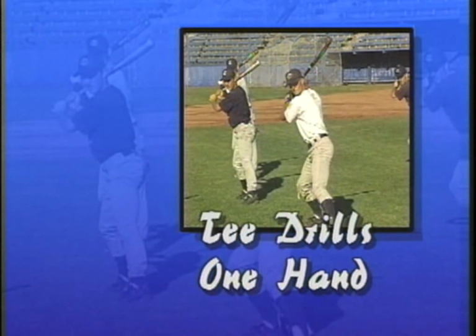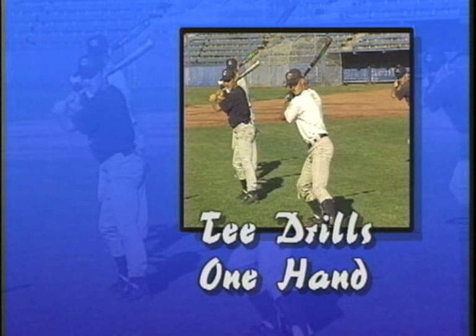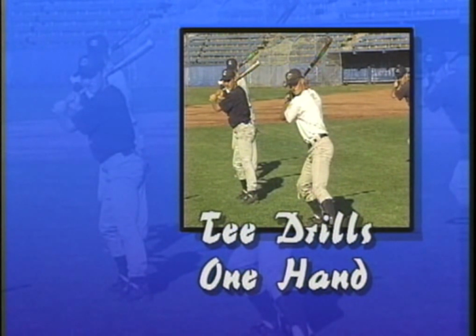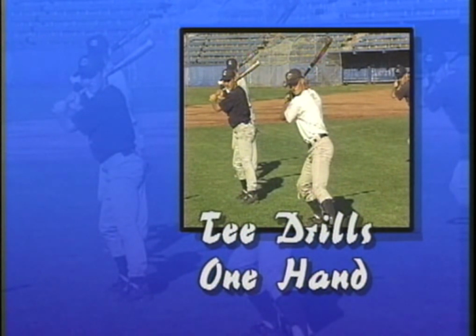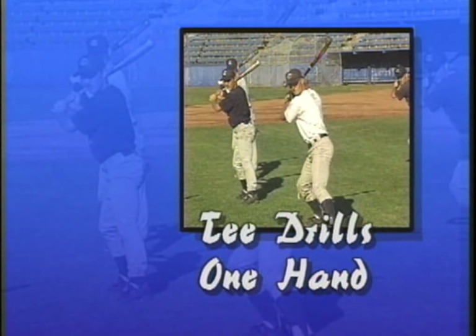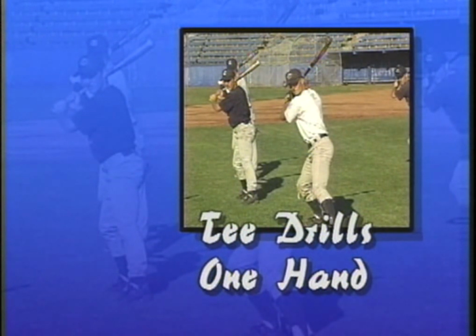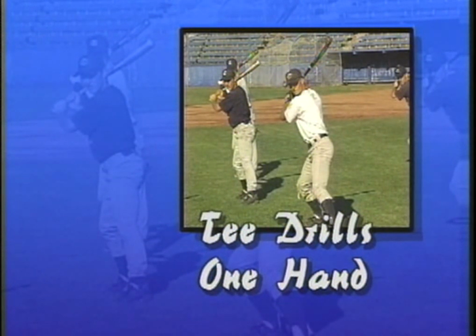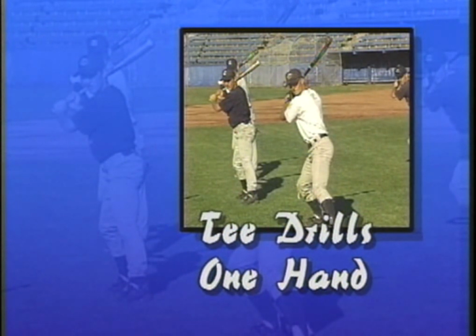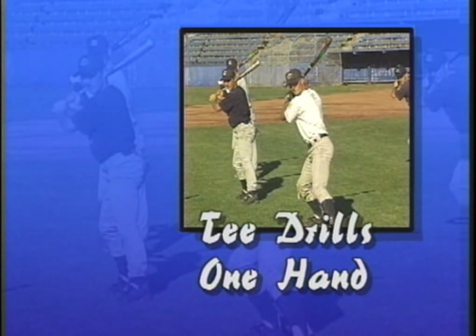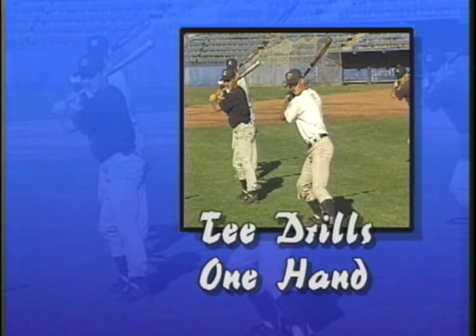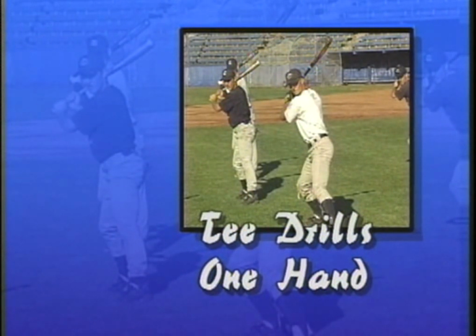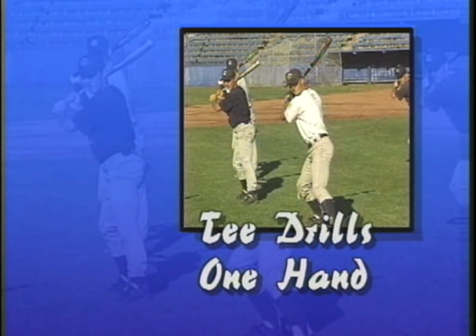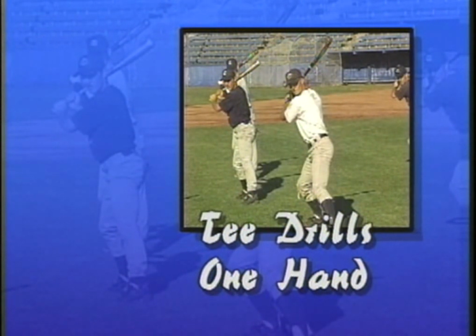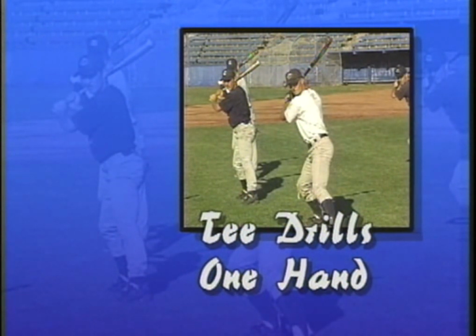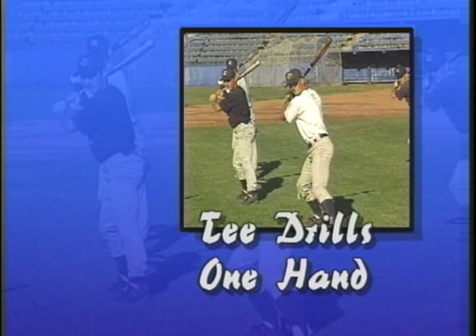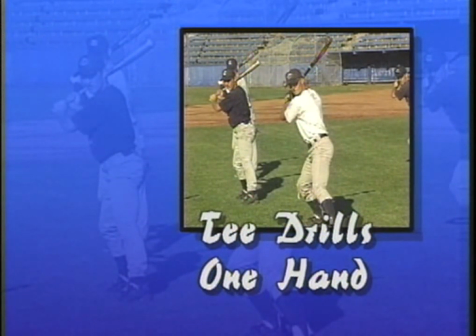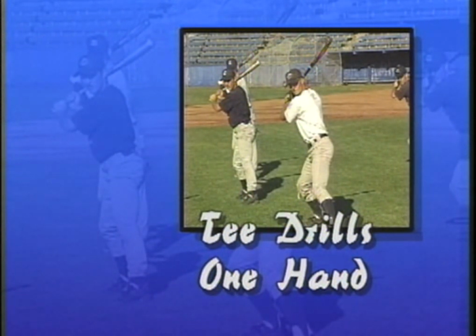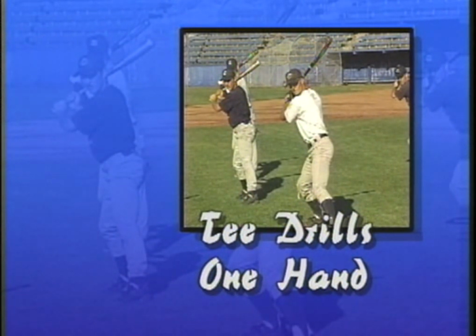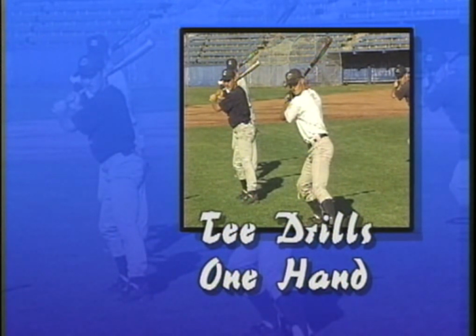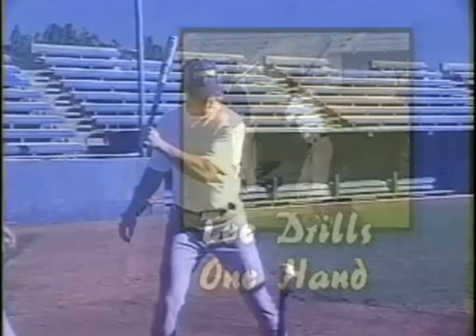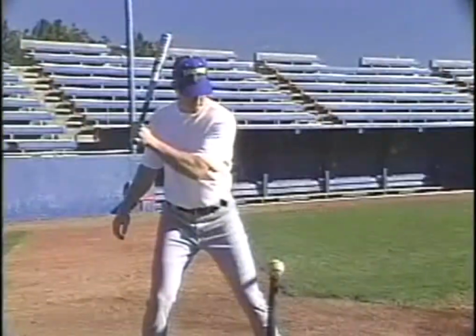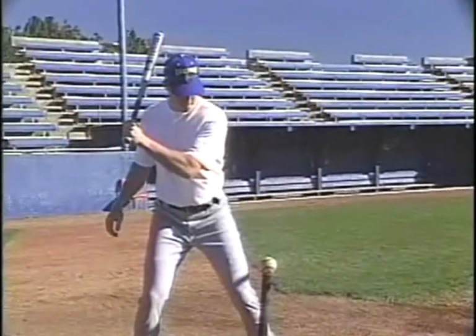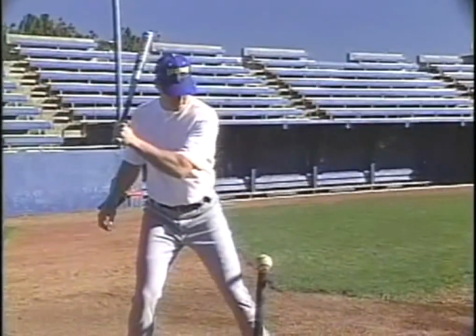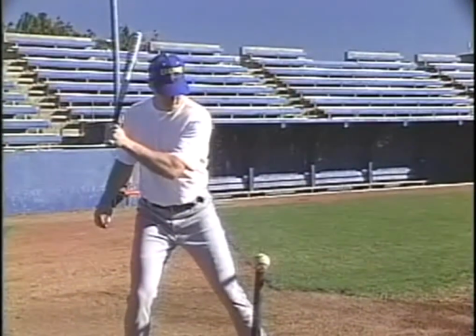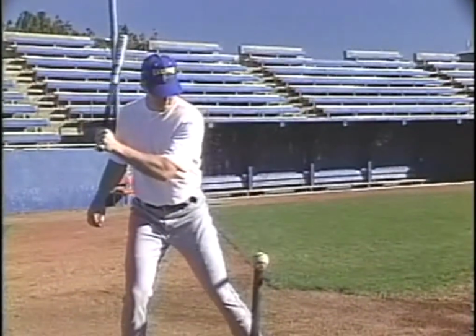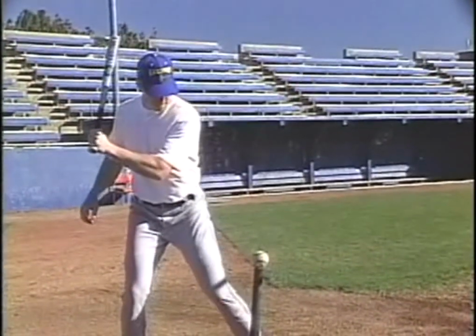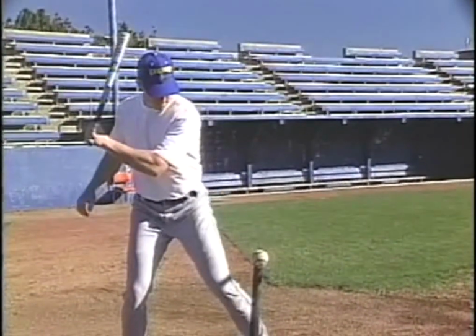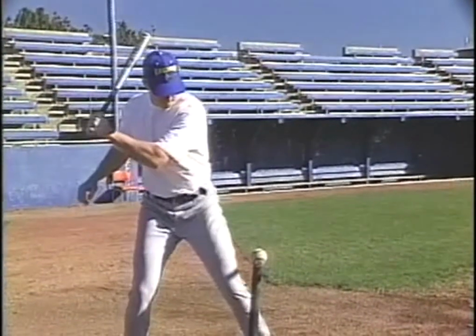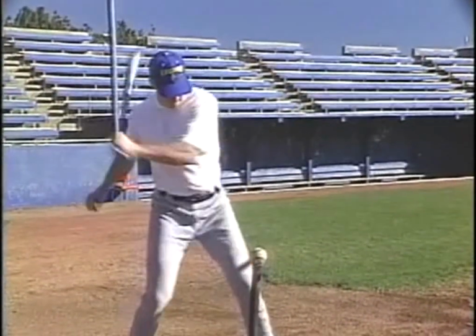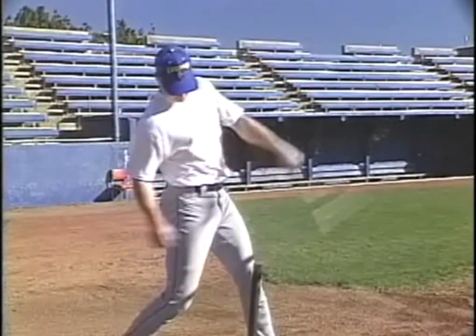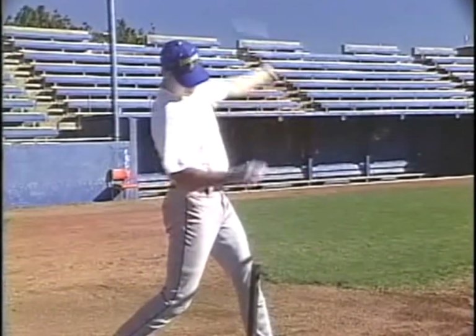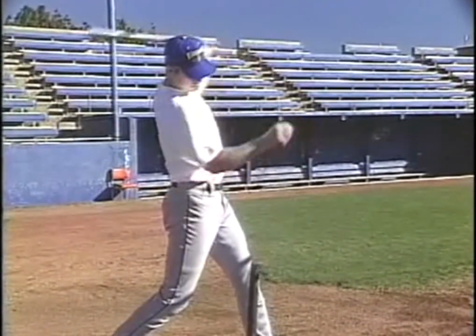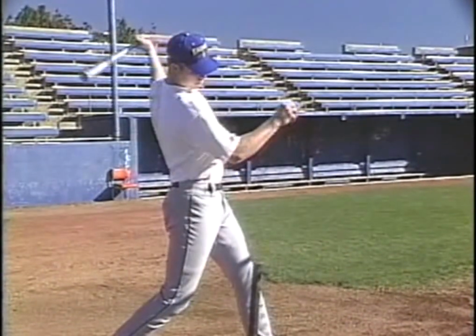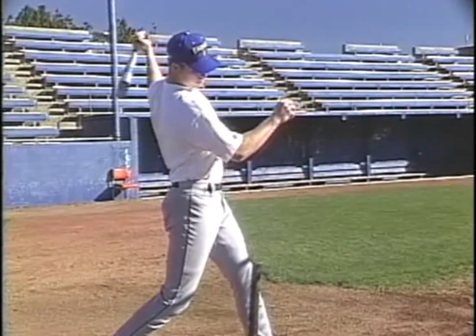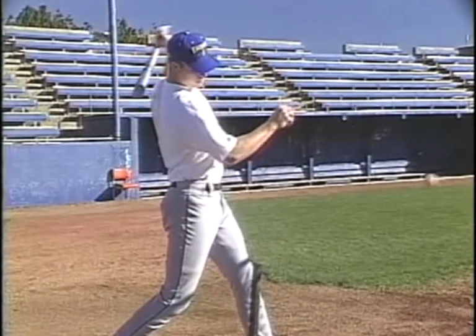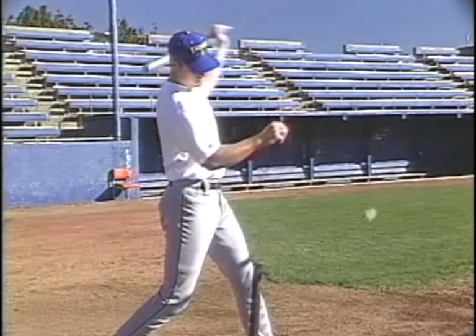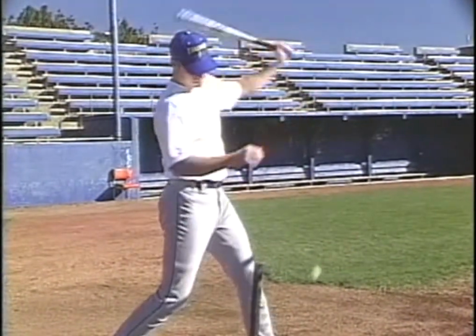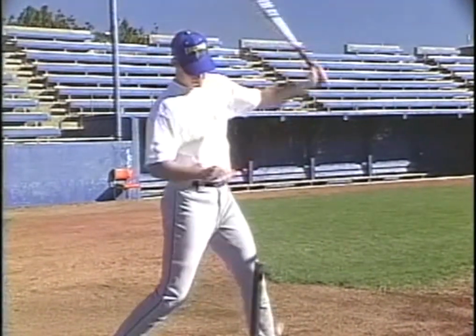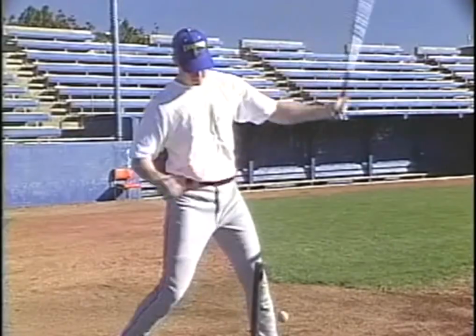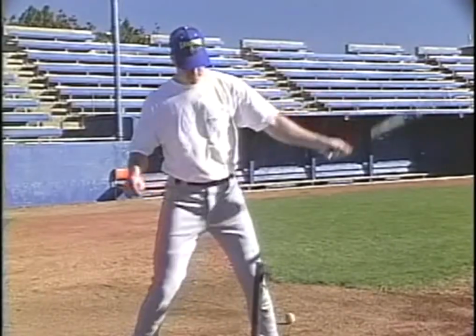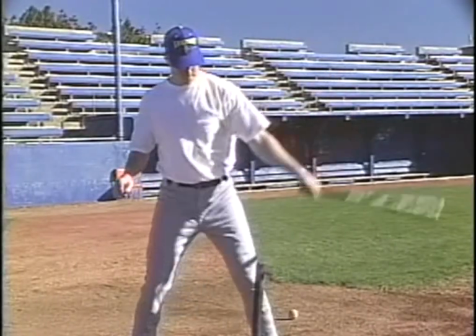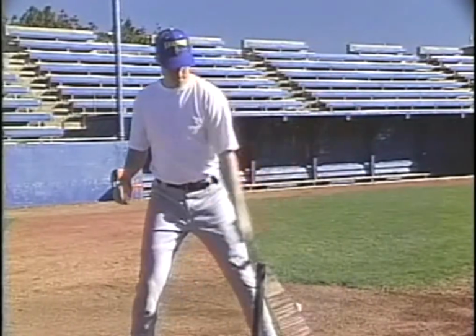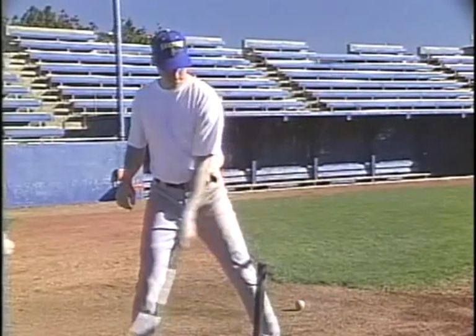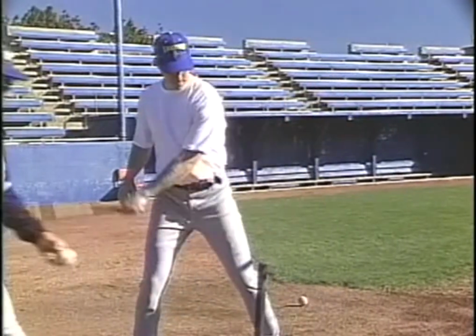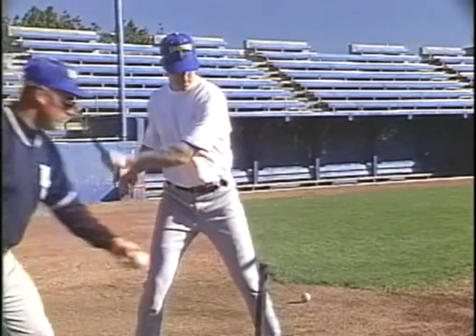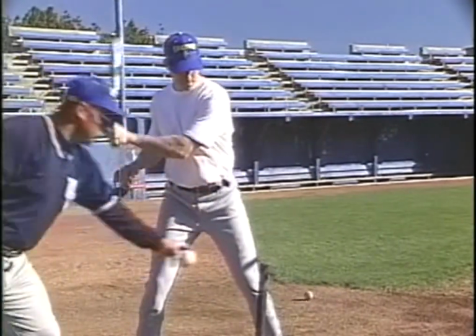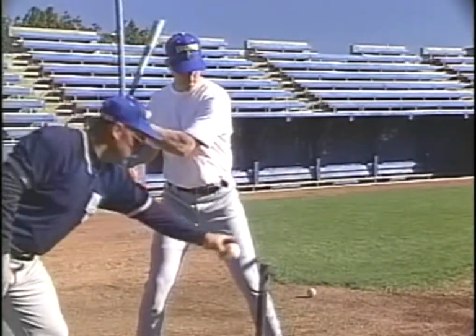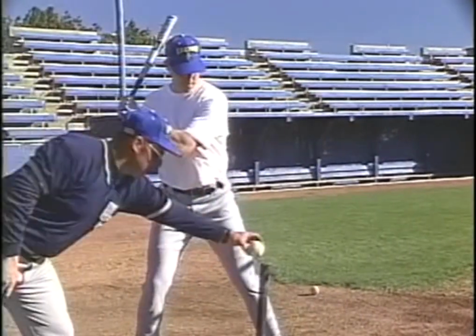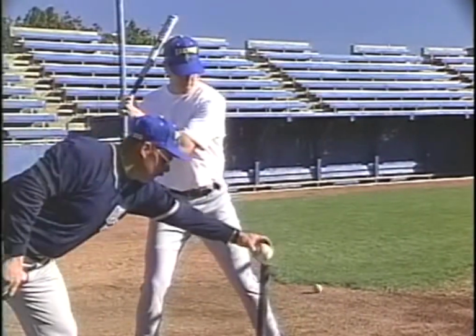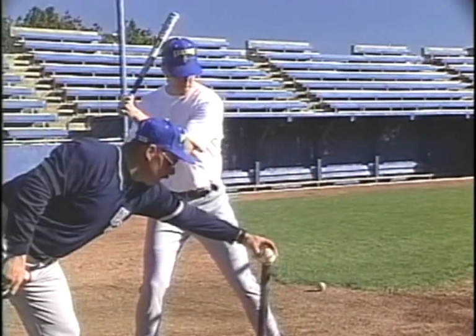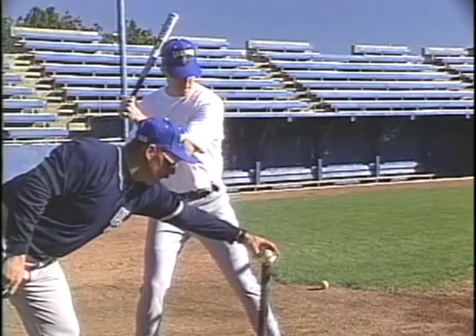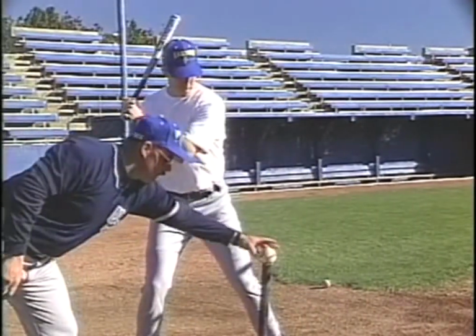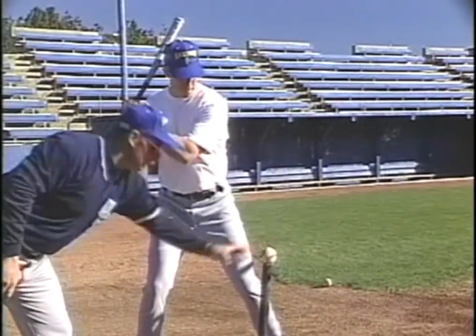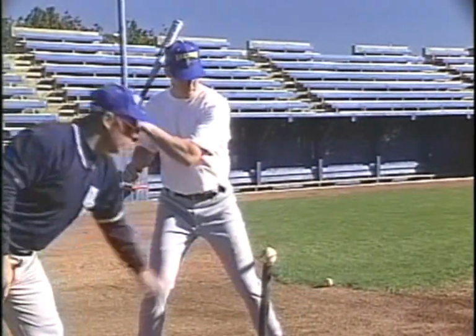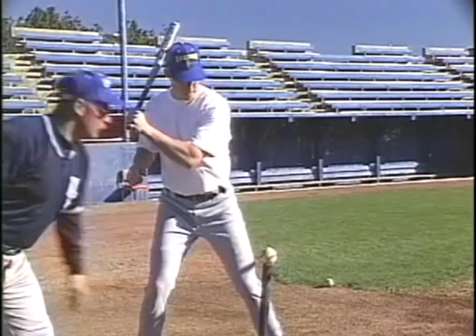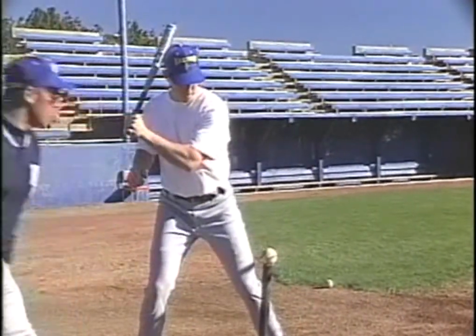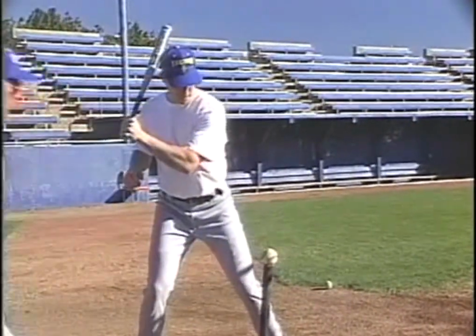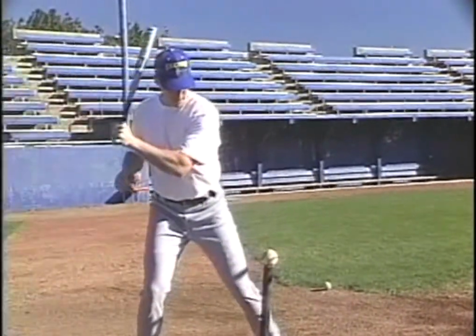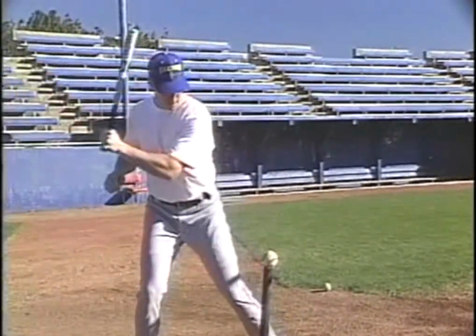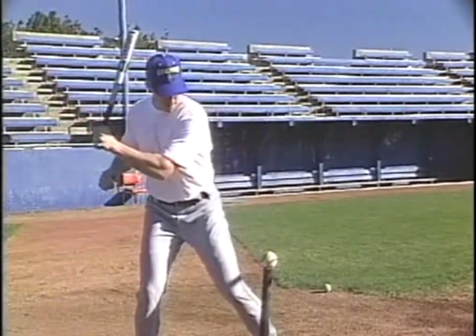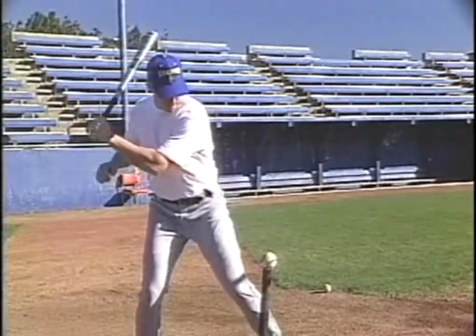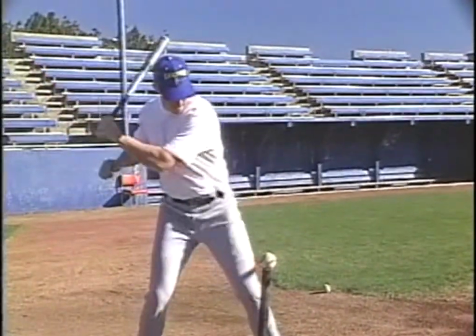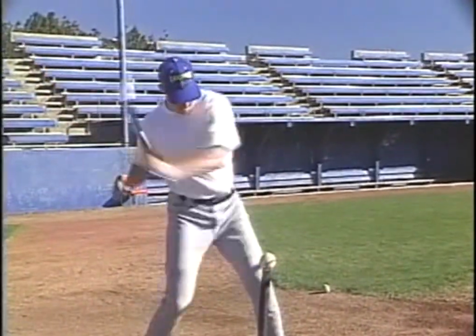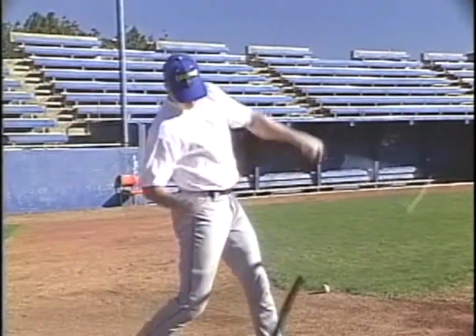T-drills, one hand. Do the same as in the previous drill, but use only one hand — top then bottom.